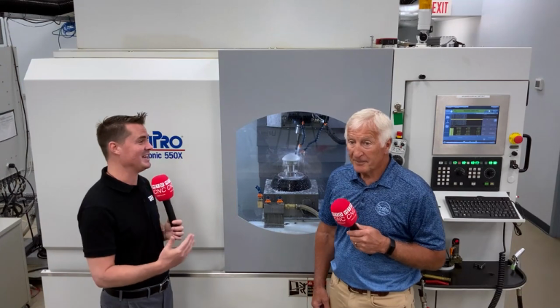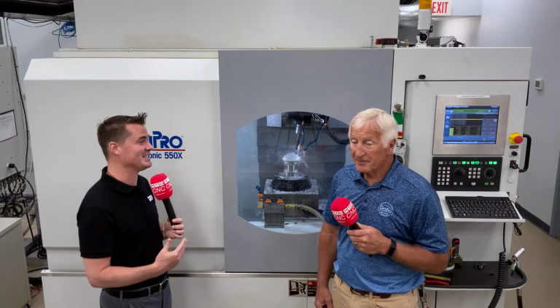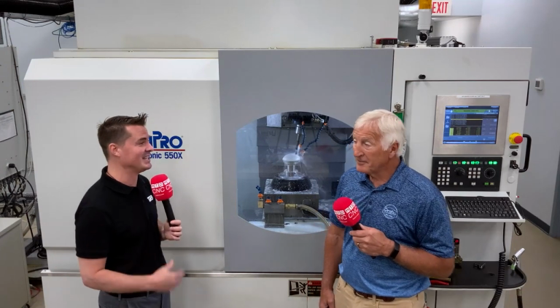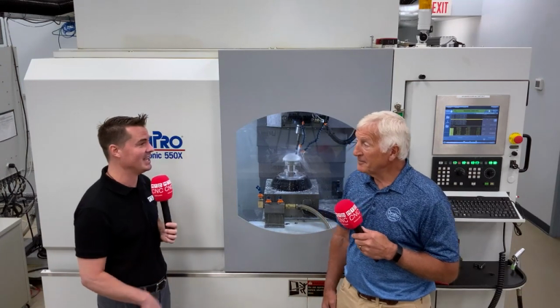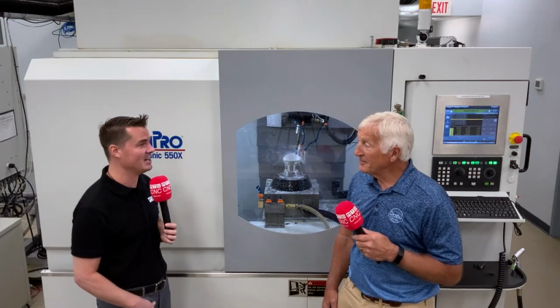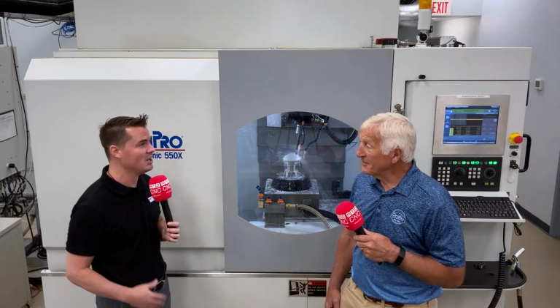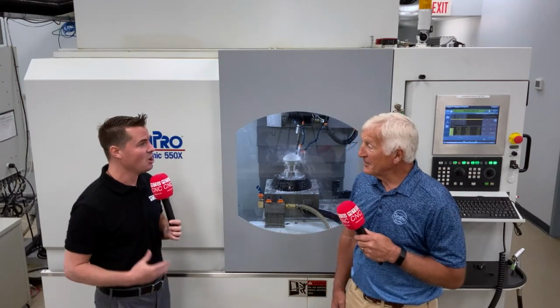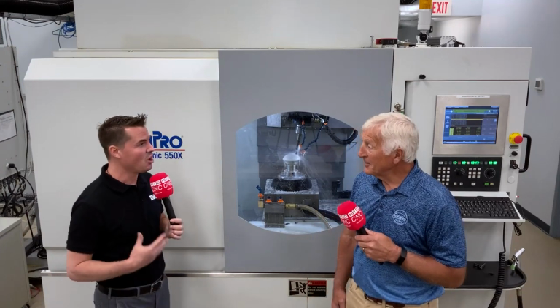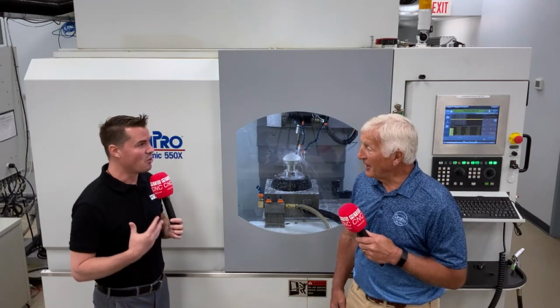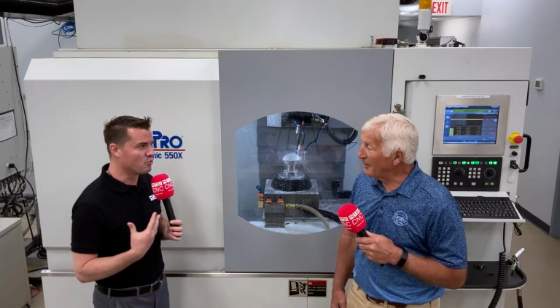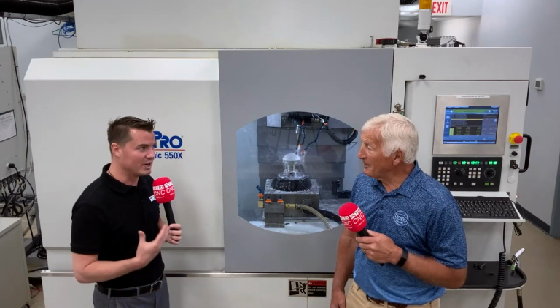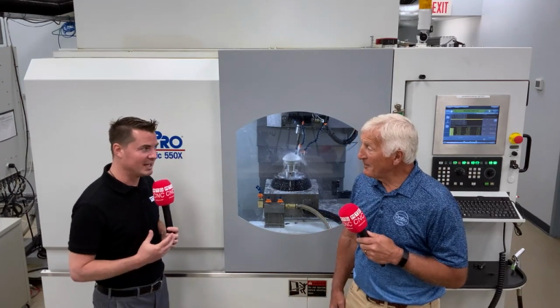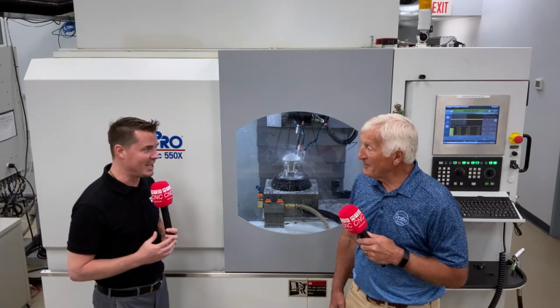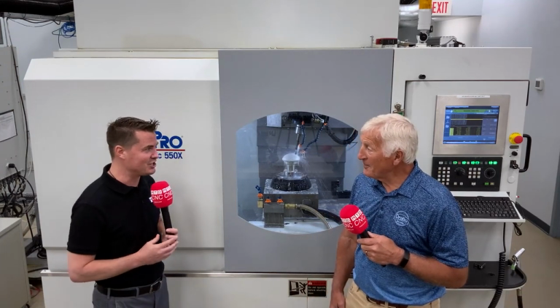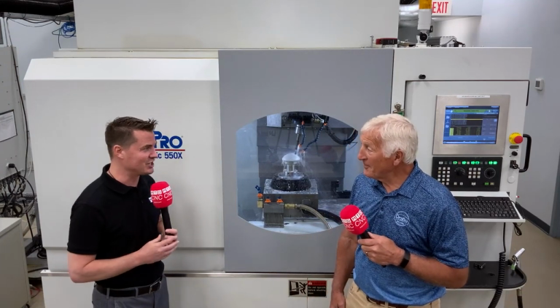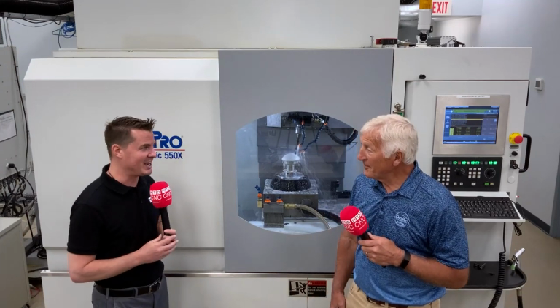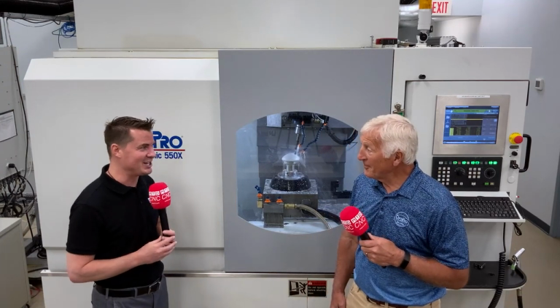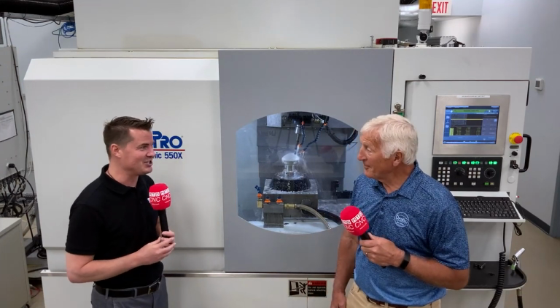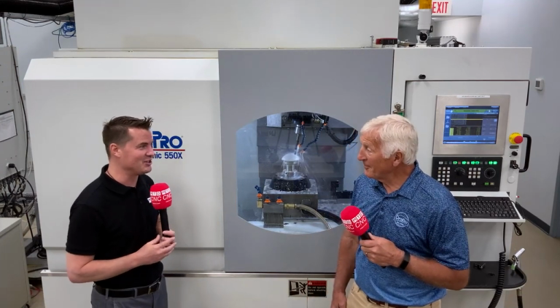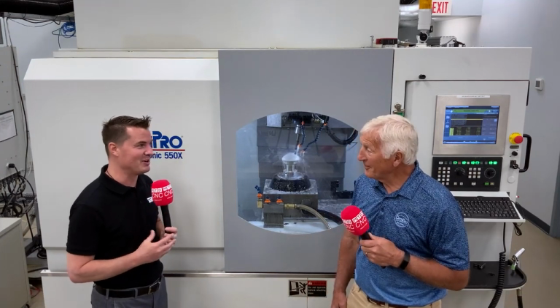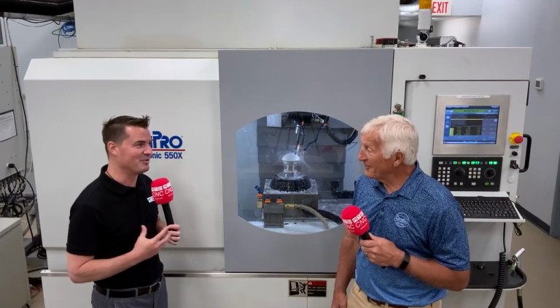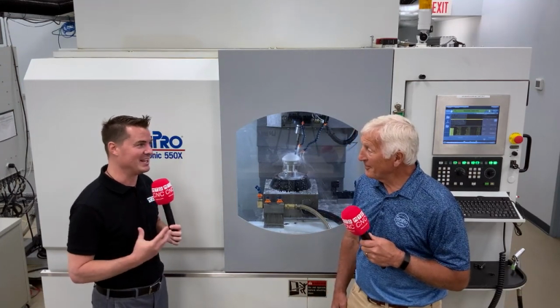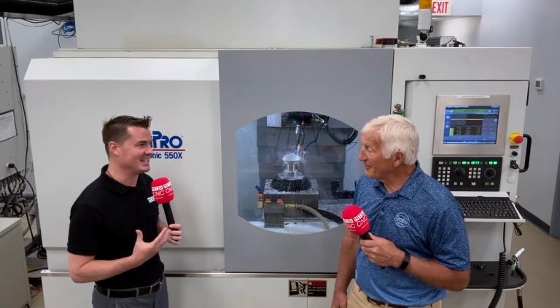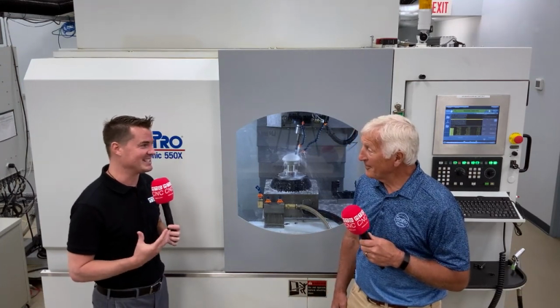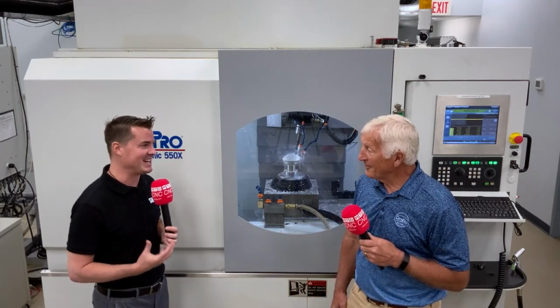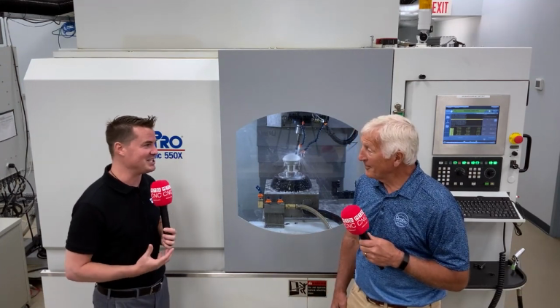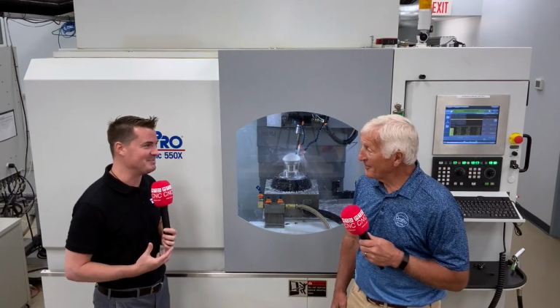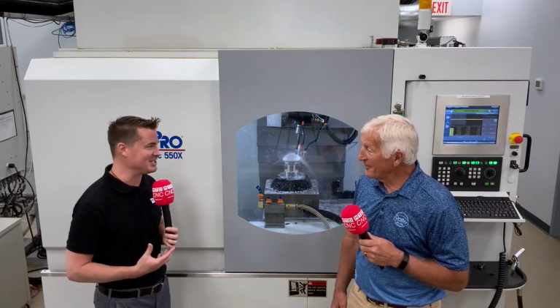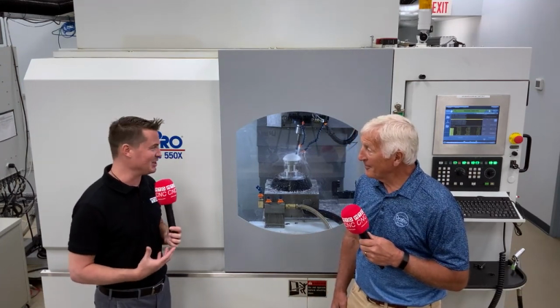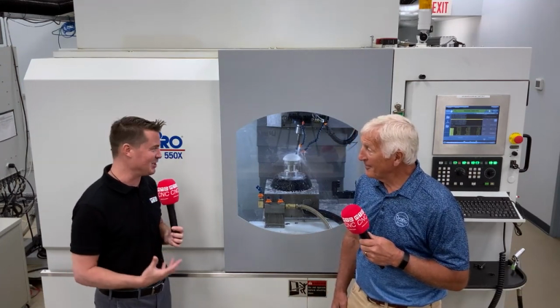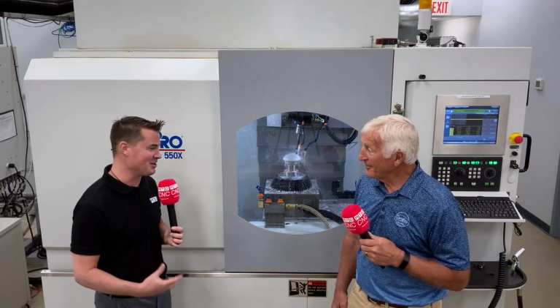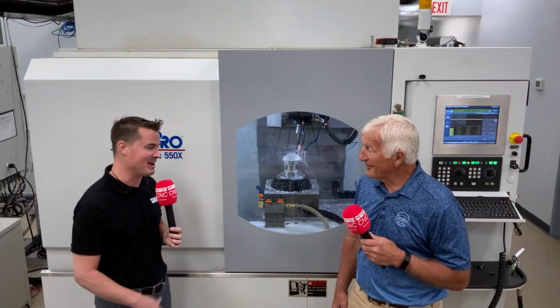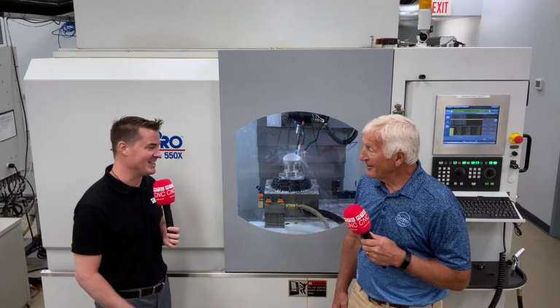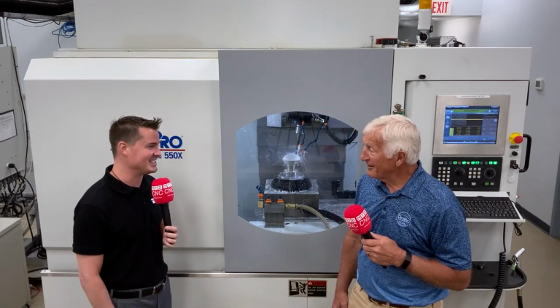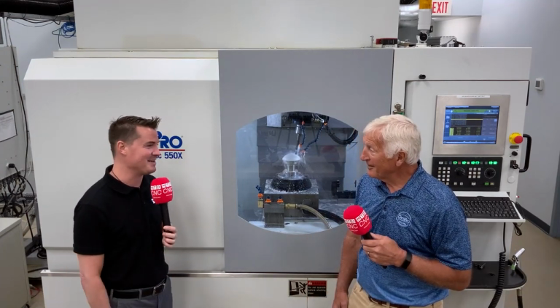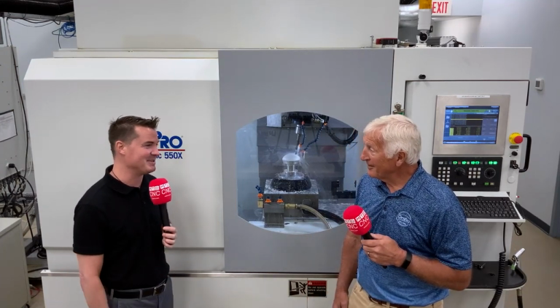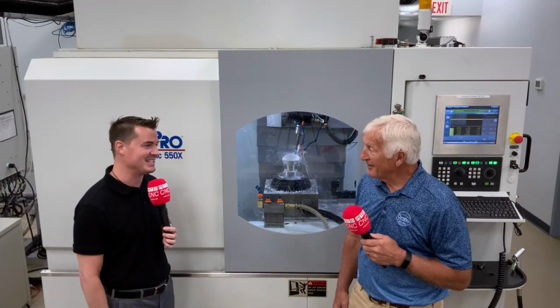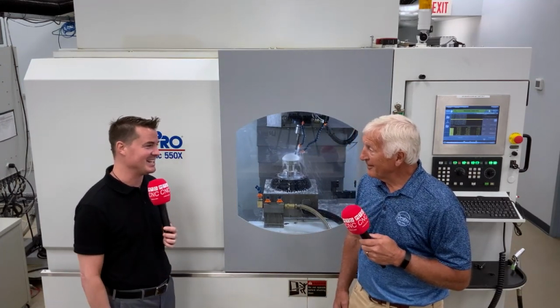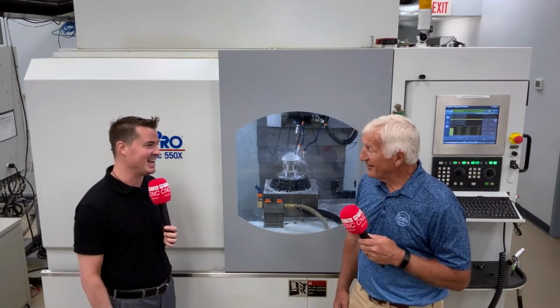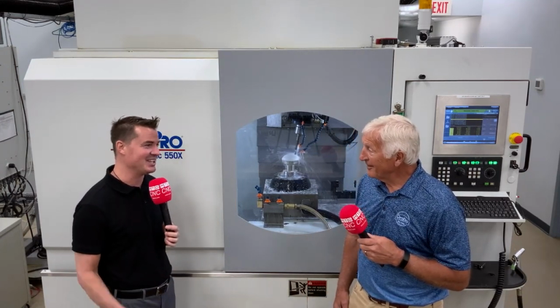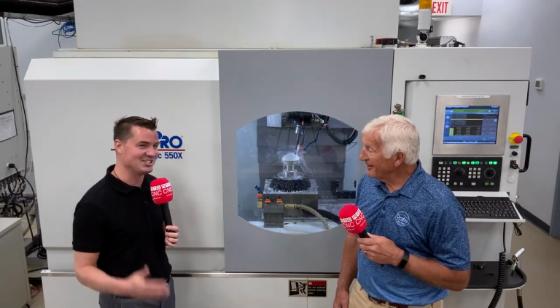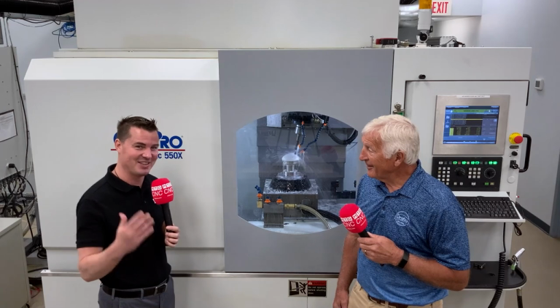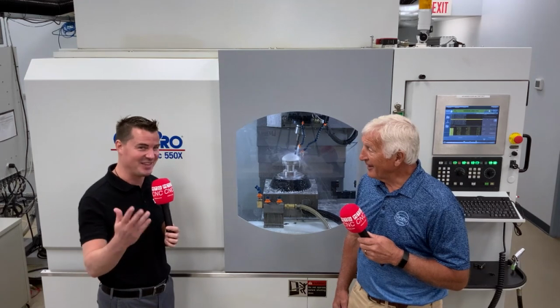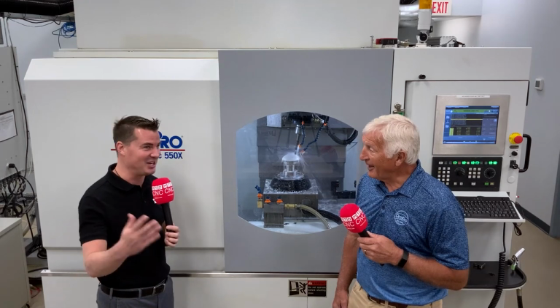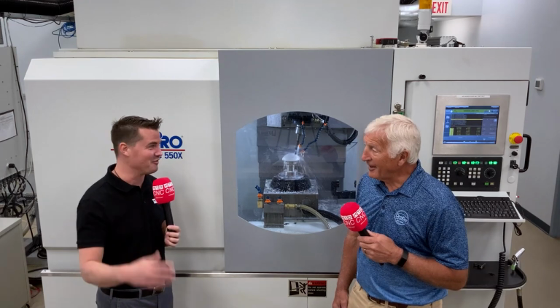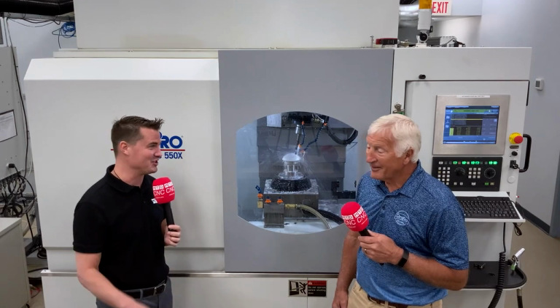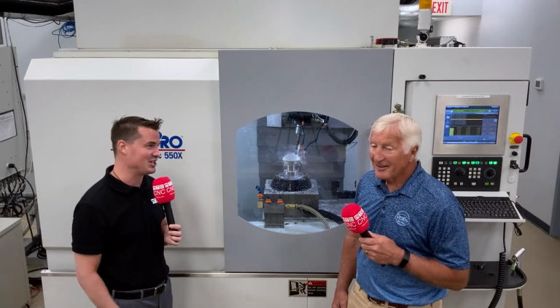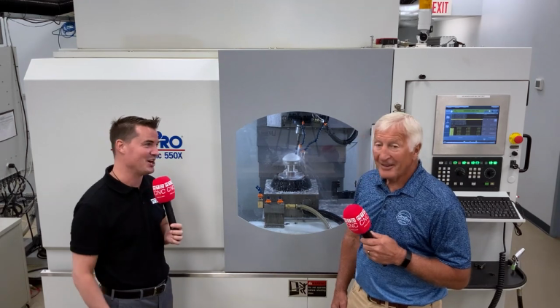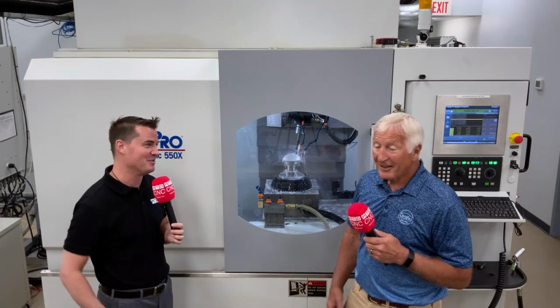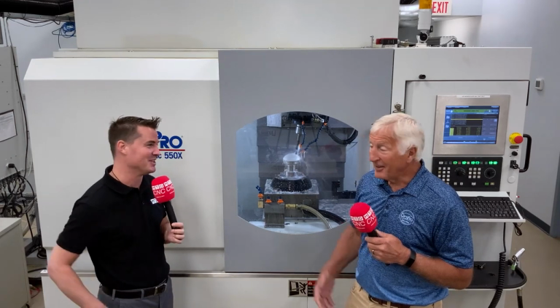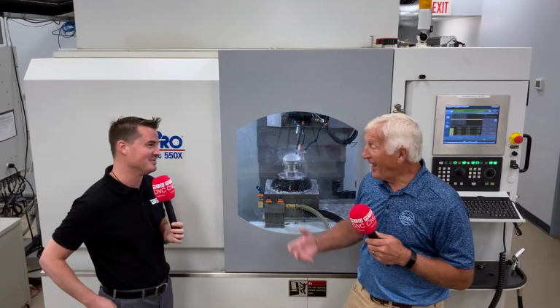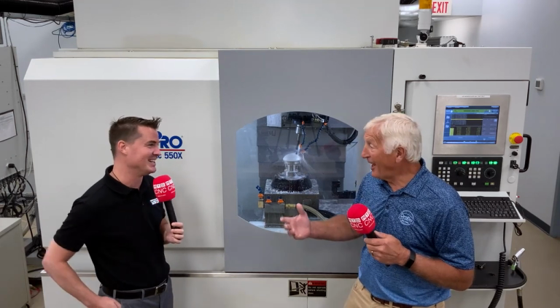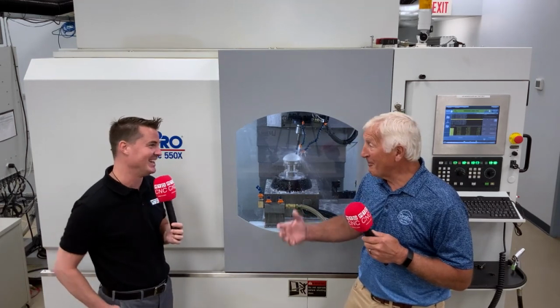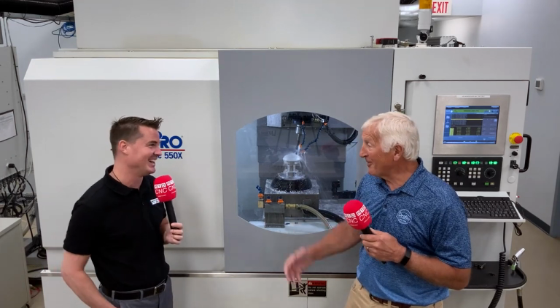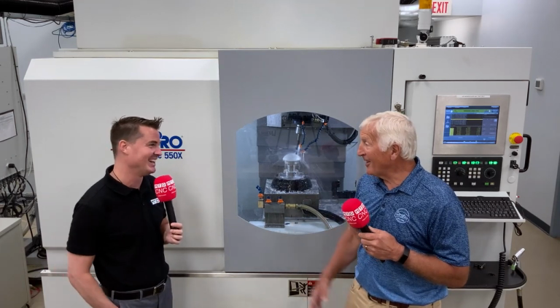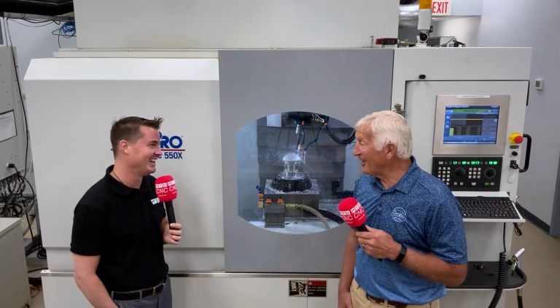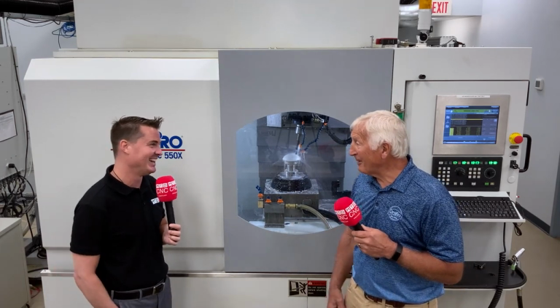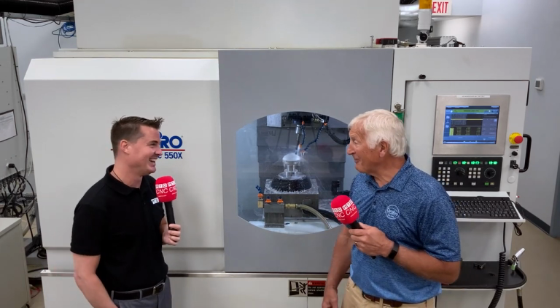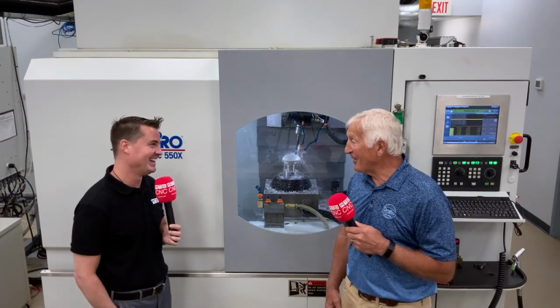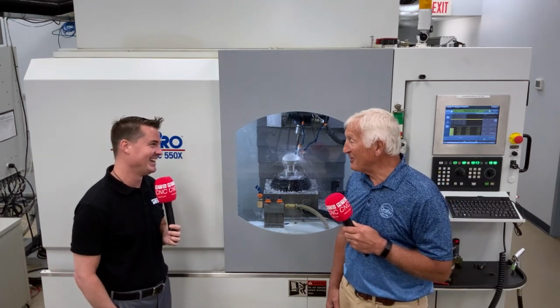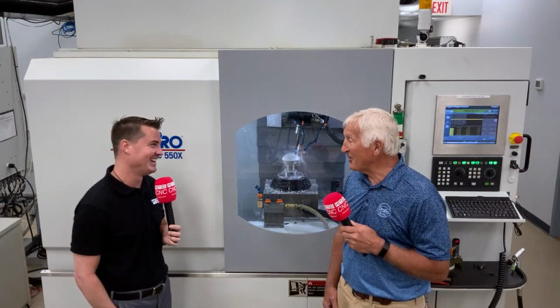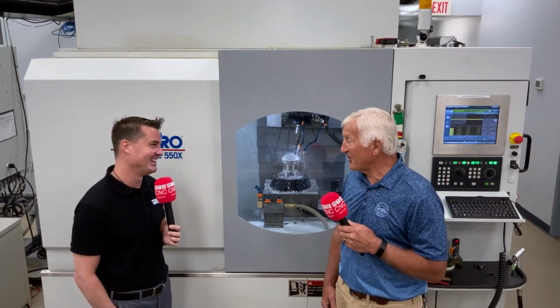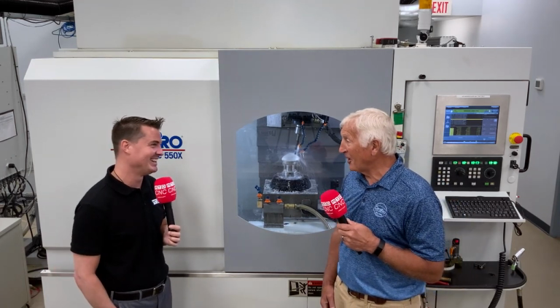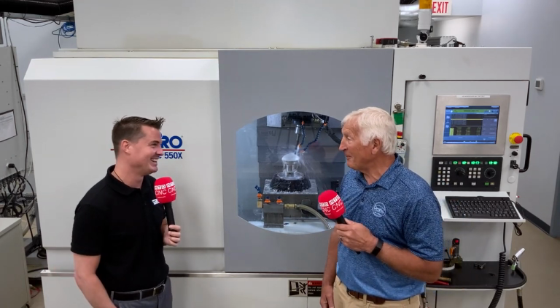Mike, thanks again. Really educational — it excites me to learn about this type of technology, and thank you for sharing it with MTD. I'm glad you could come.